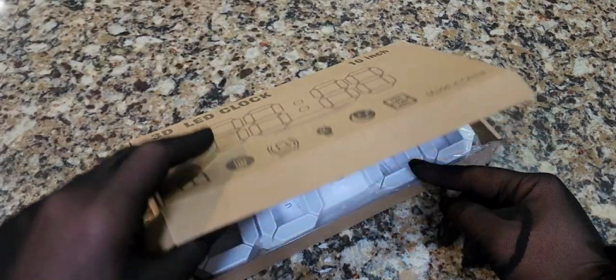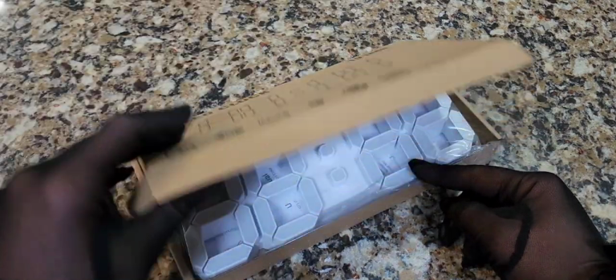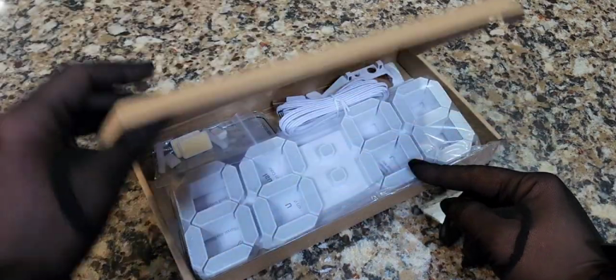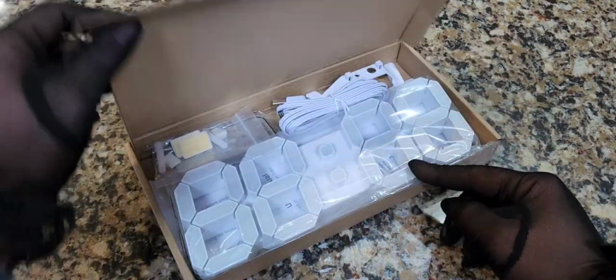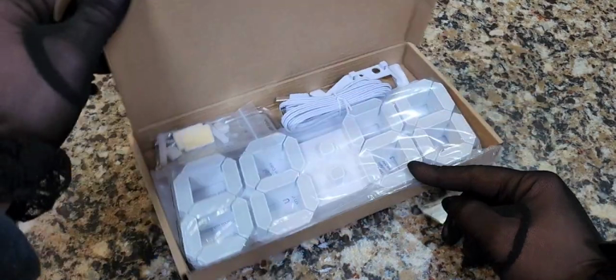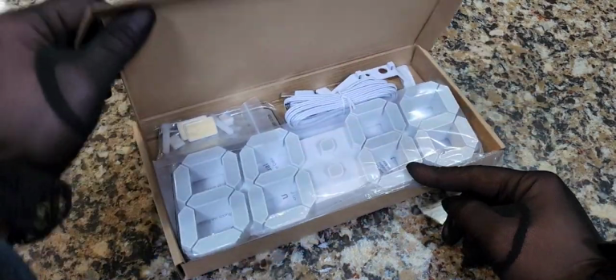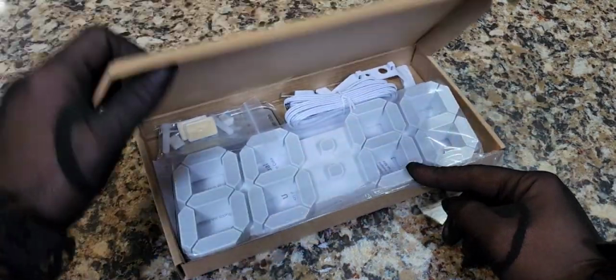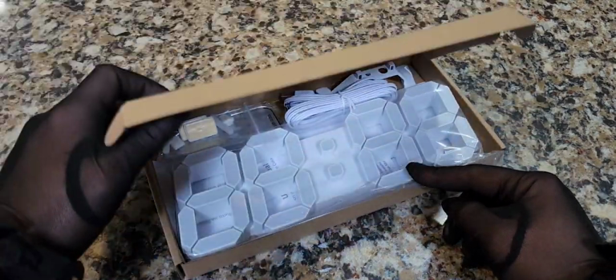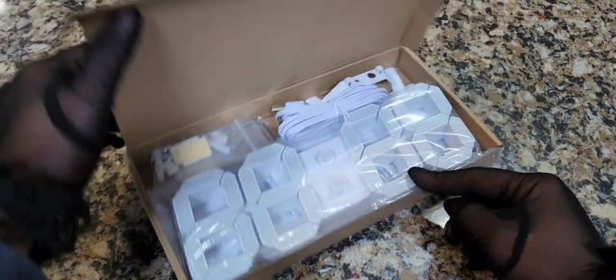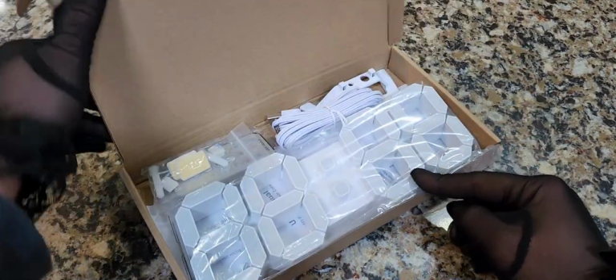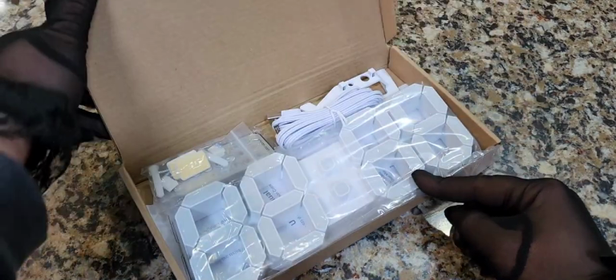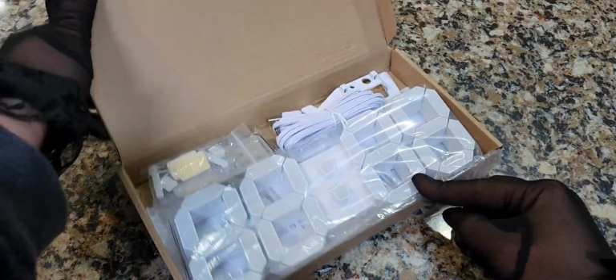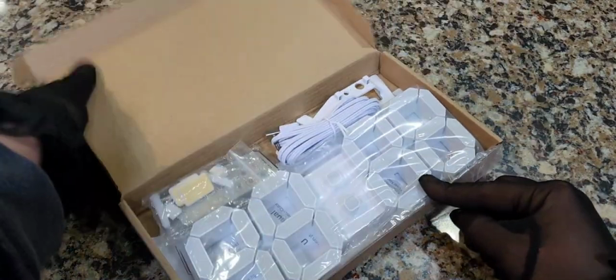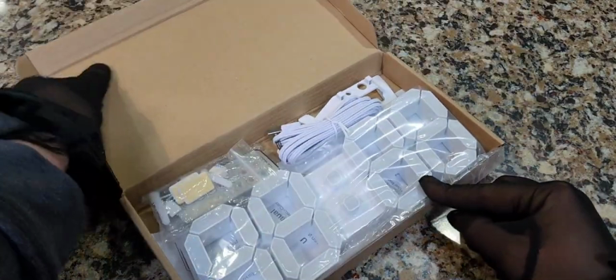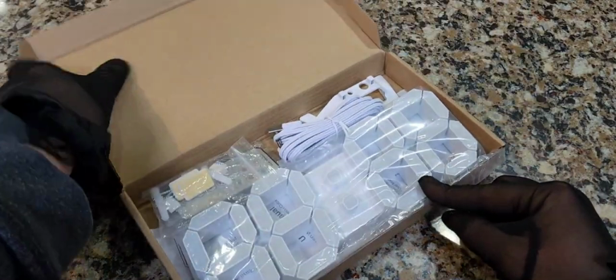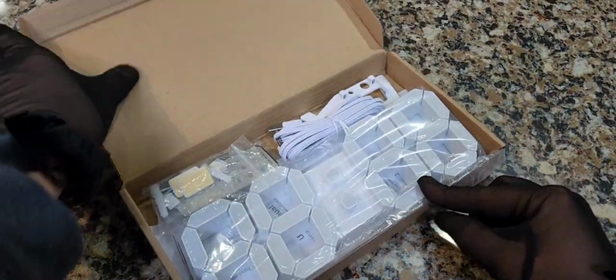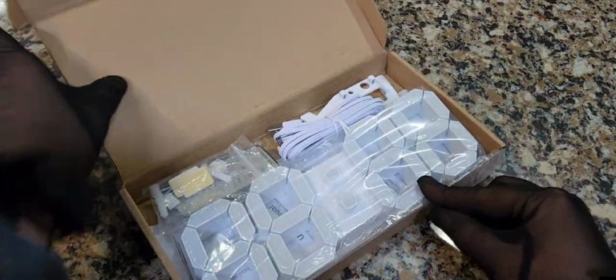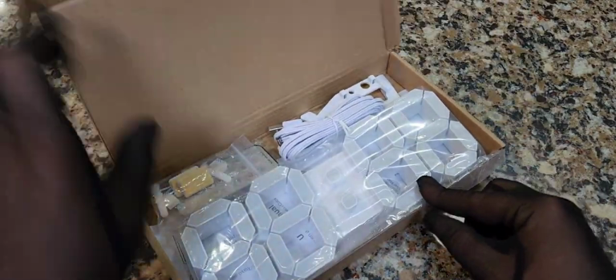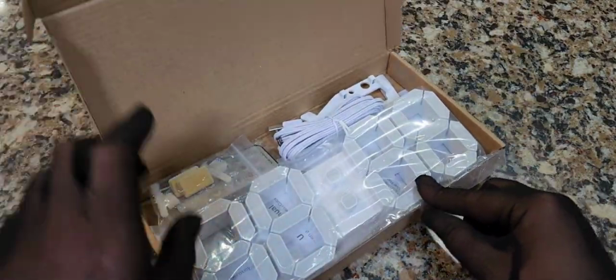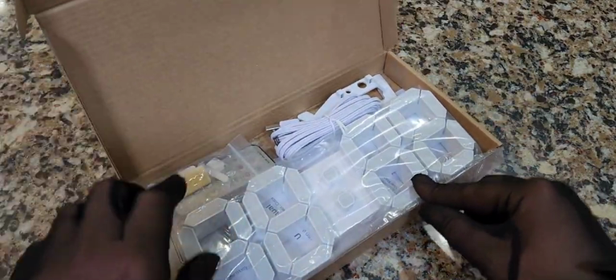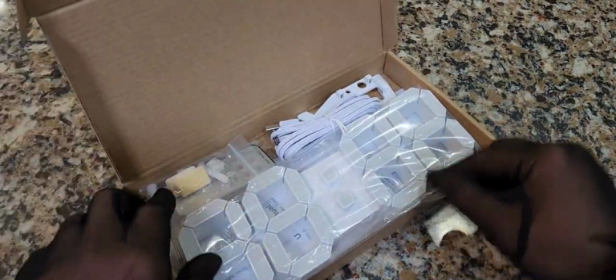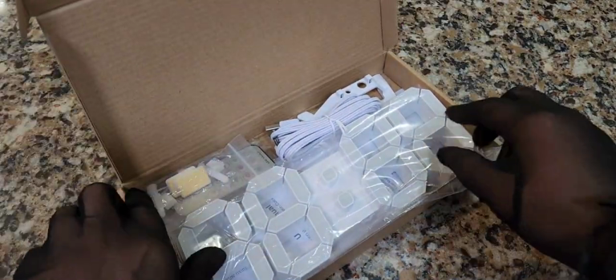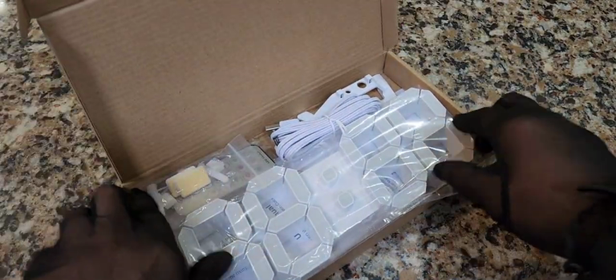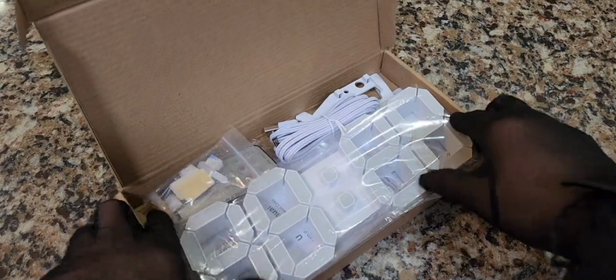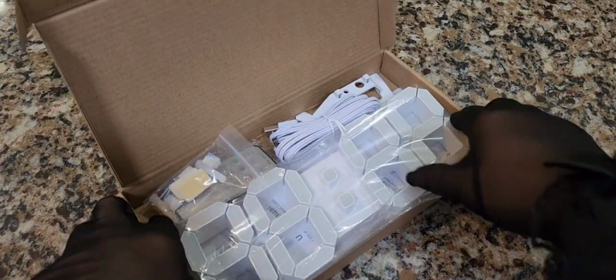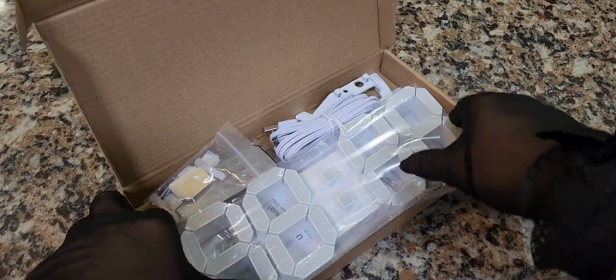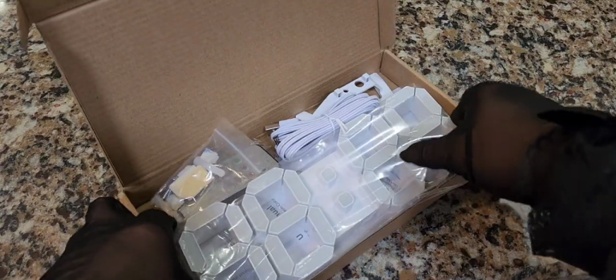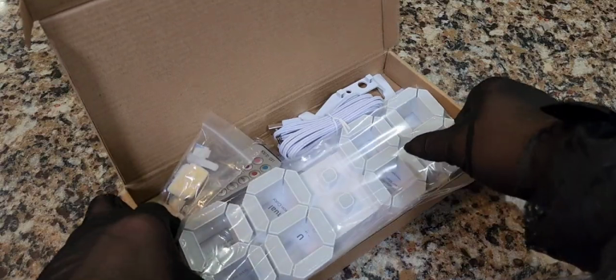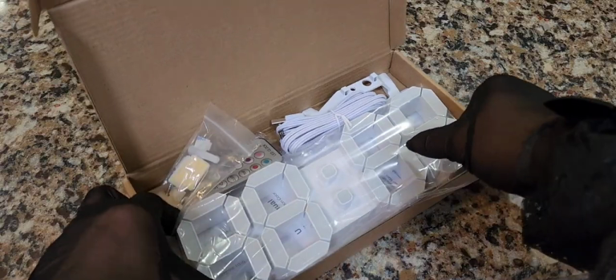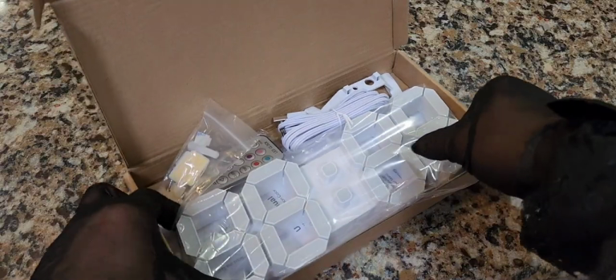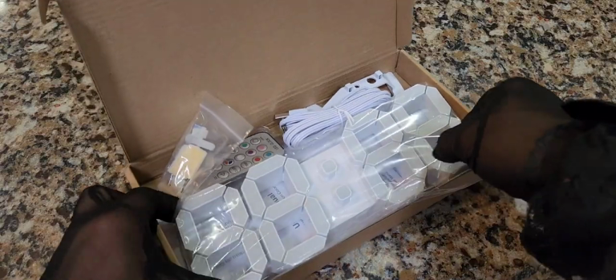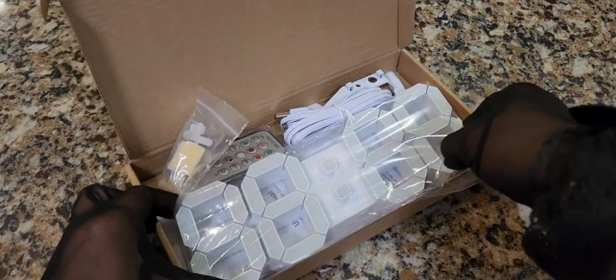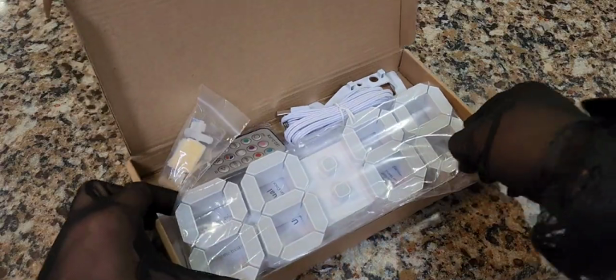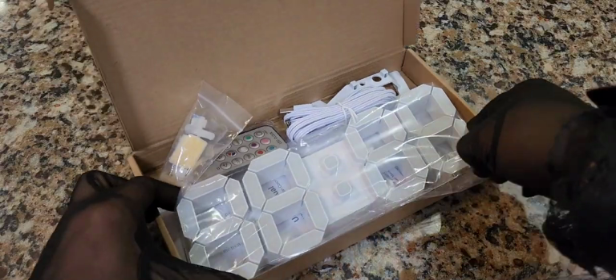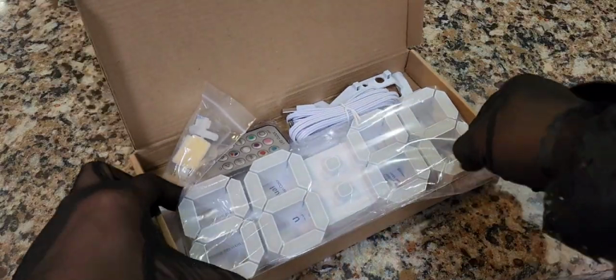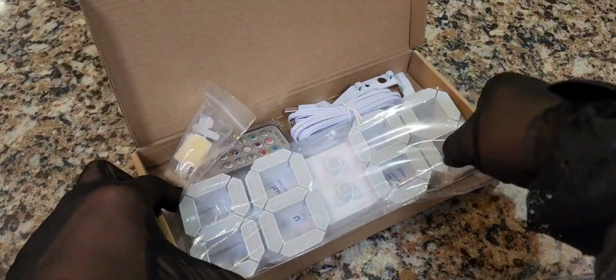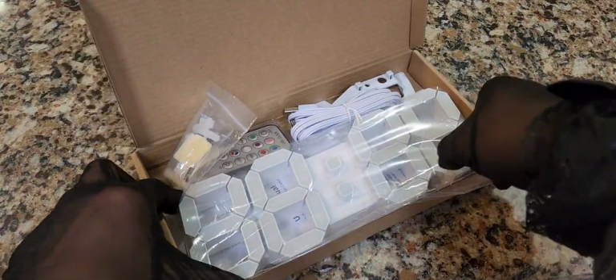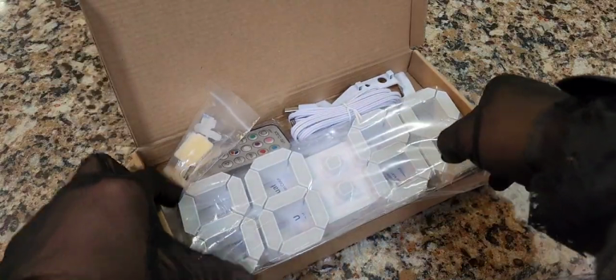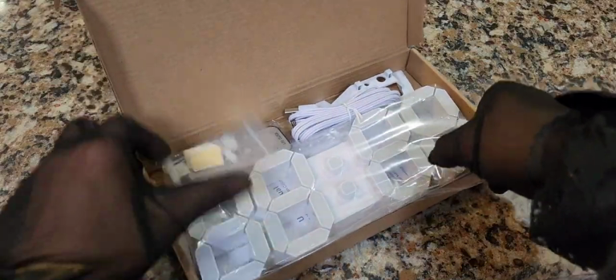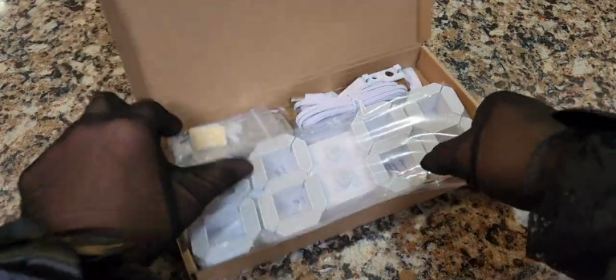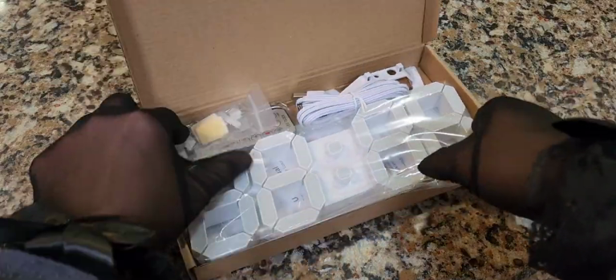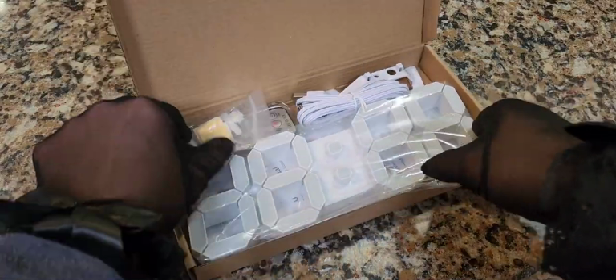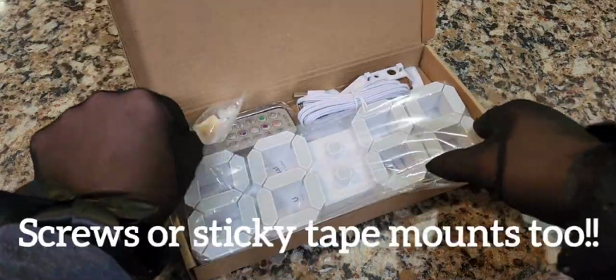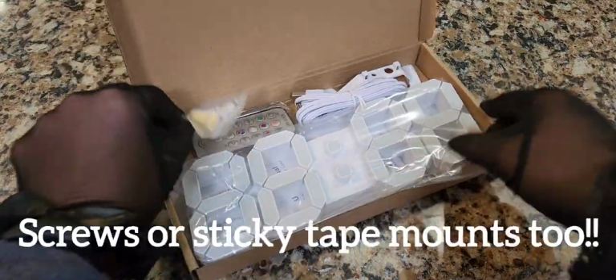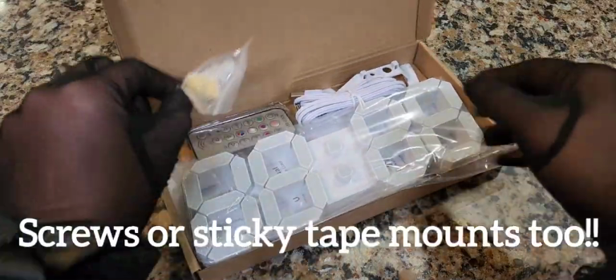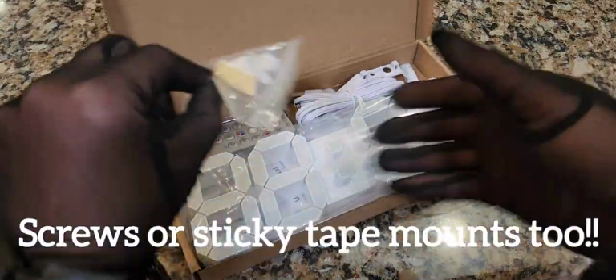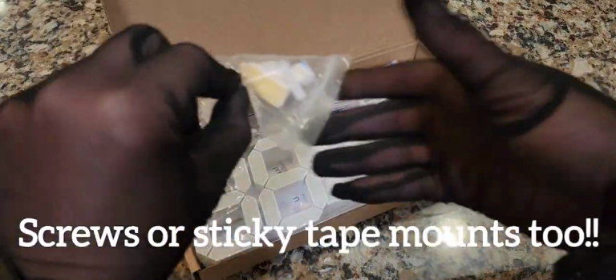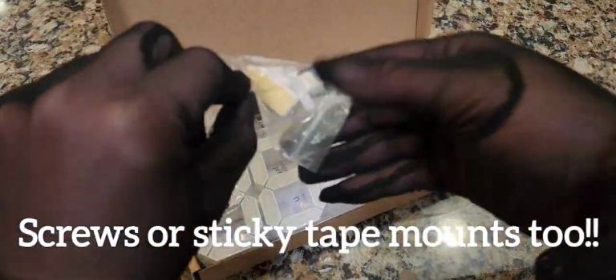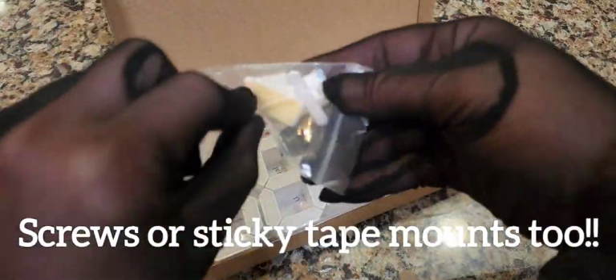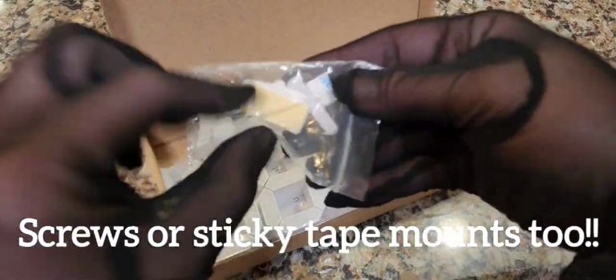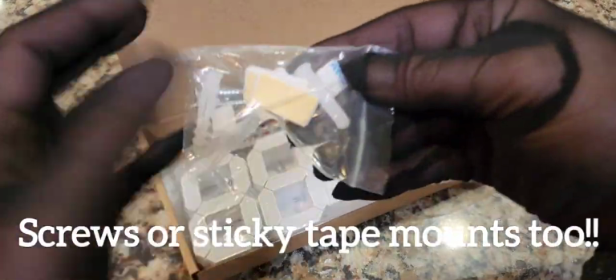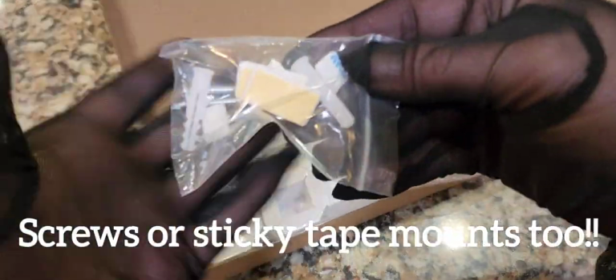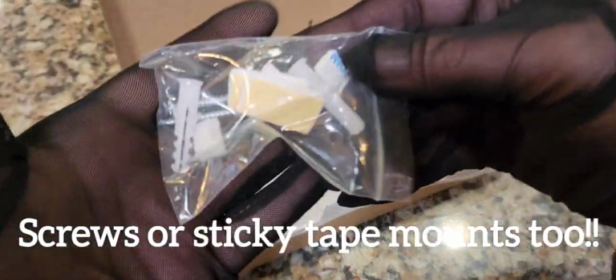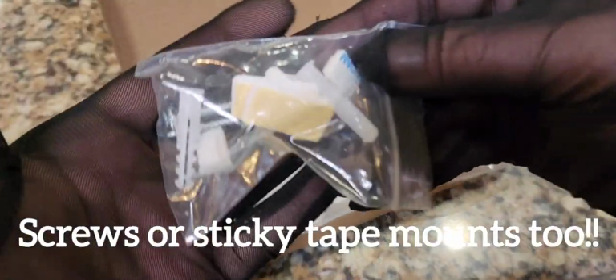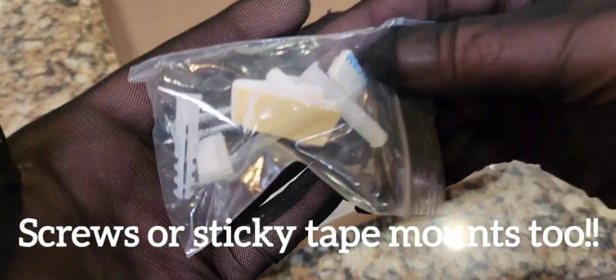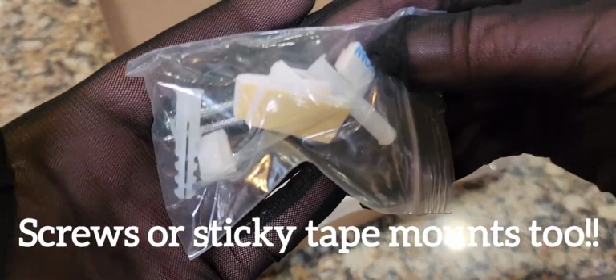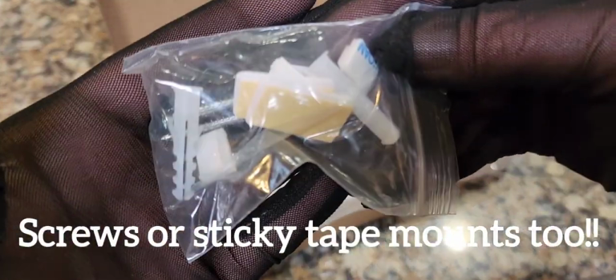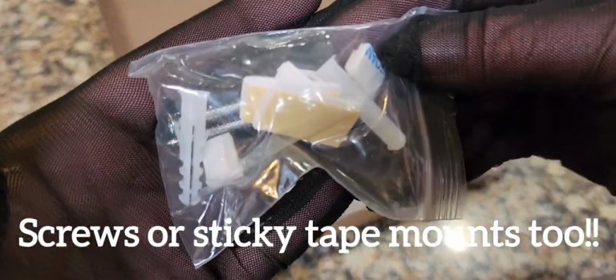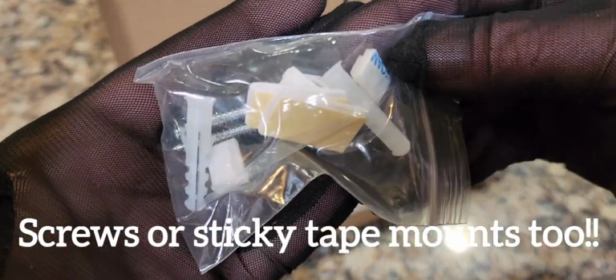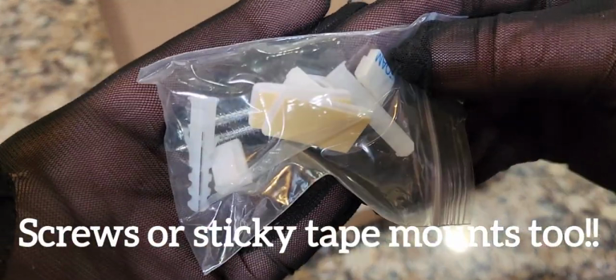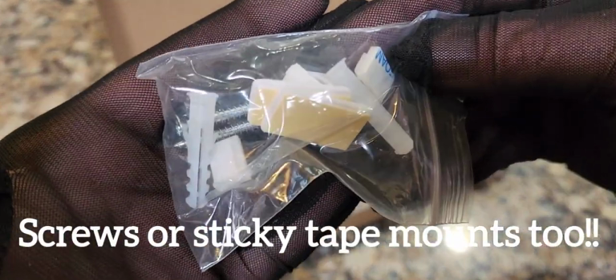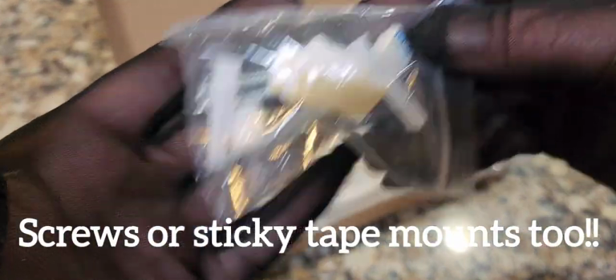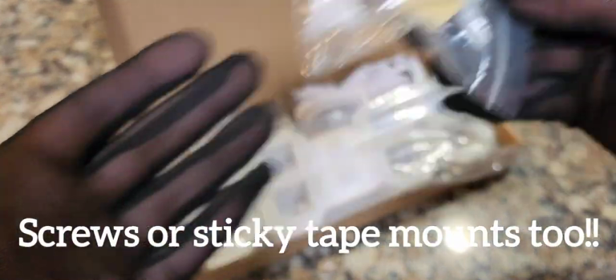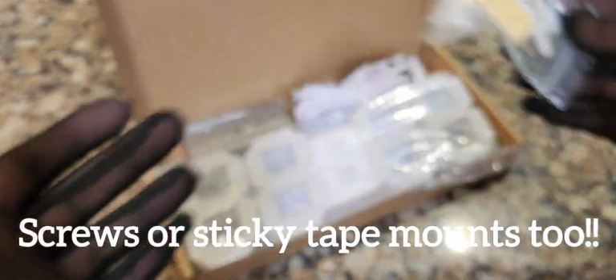It comes with the hanging wall hooks and the power cord. Here are the hanging wall hooks. Very good.